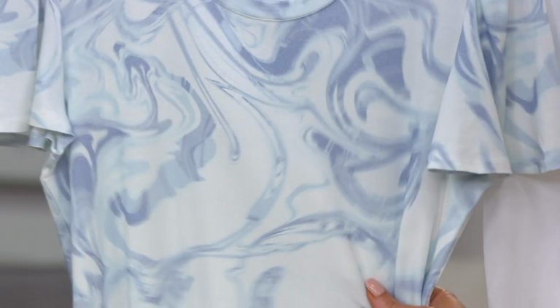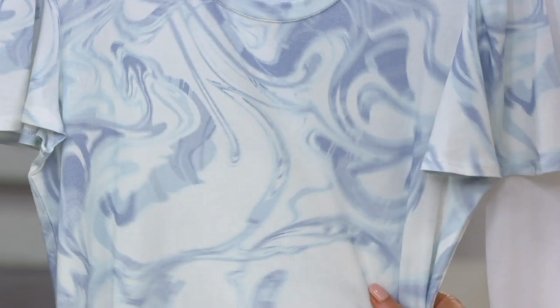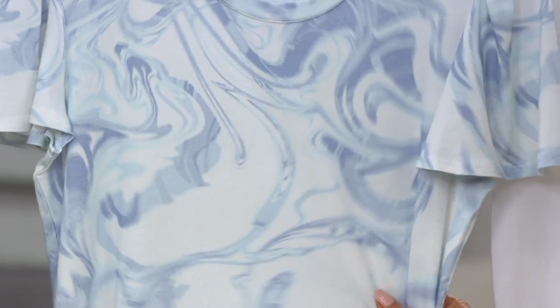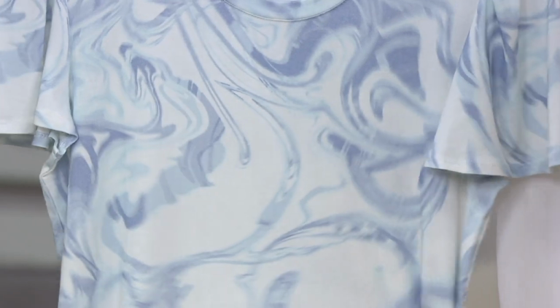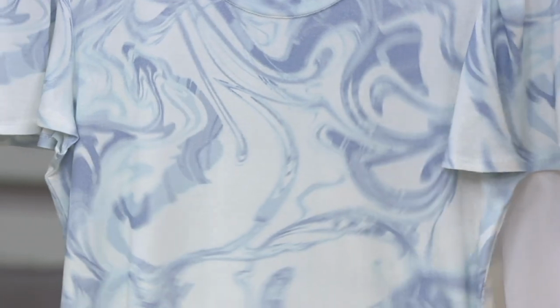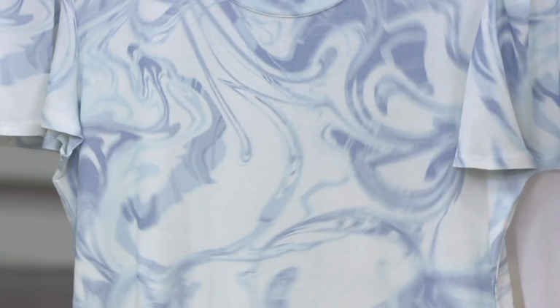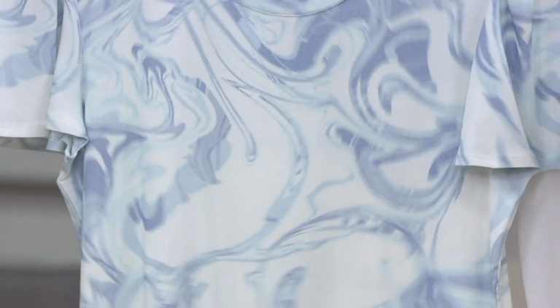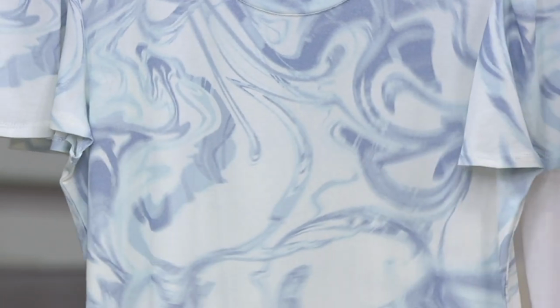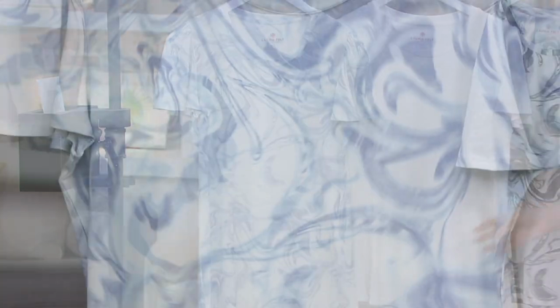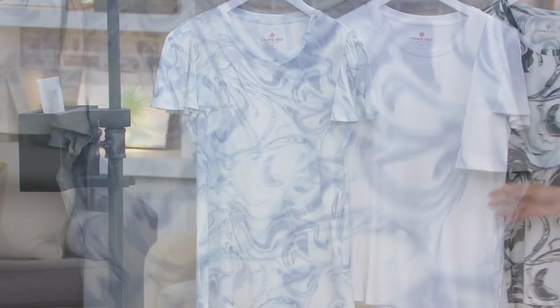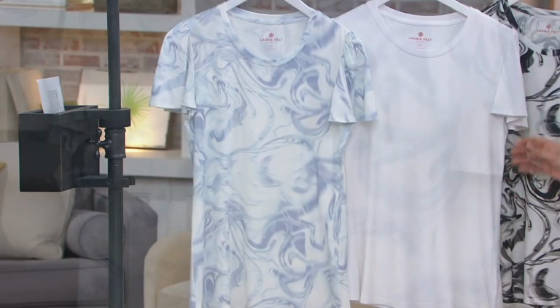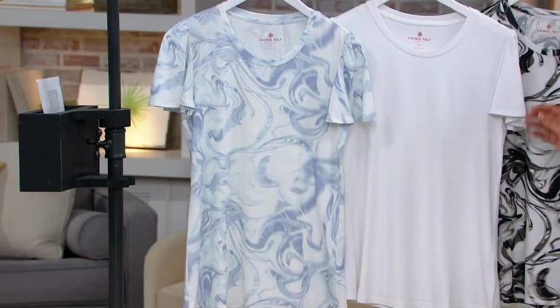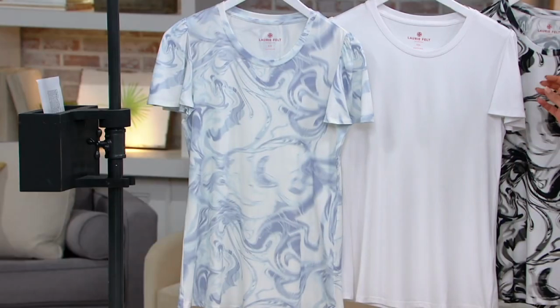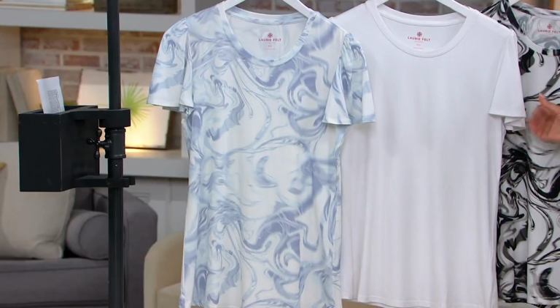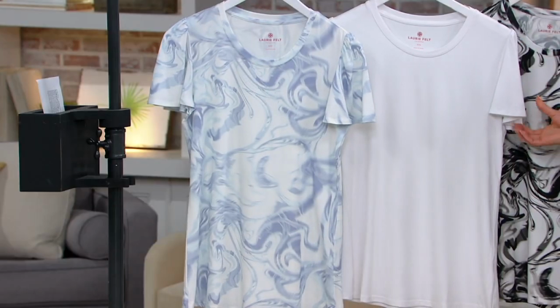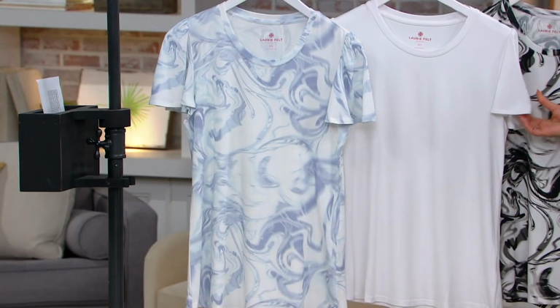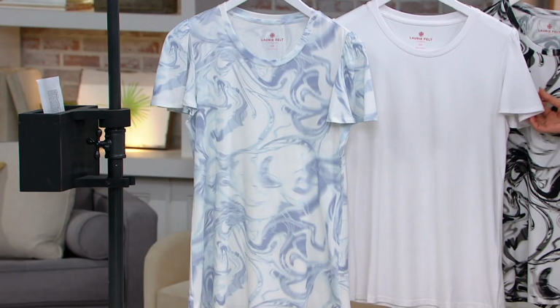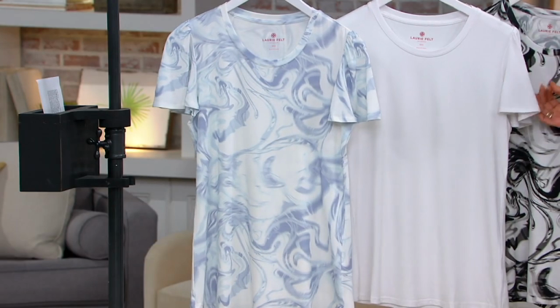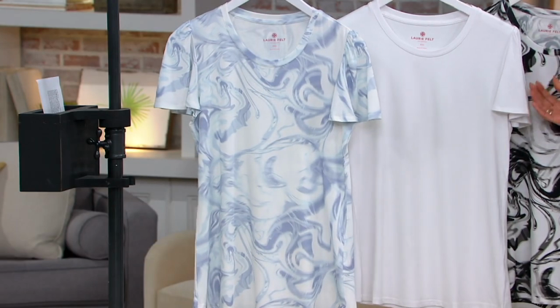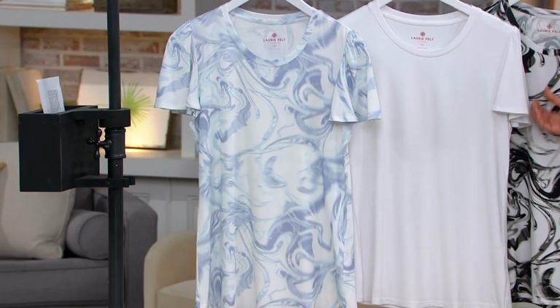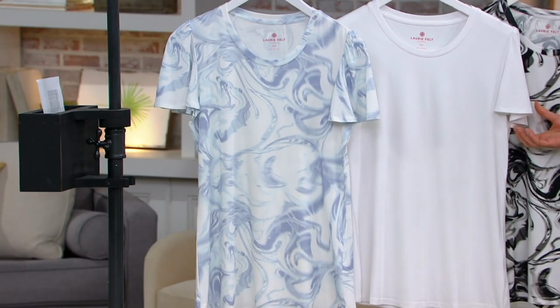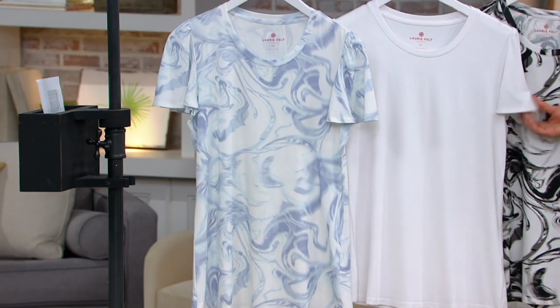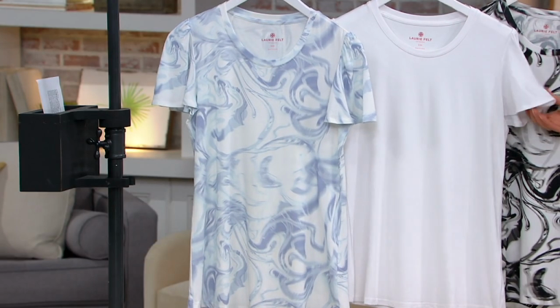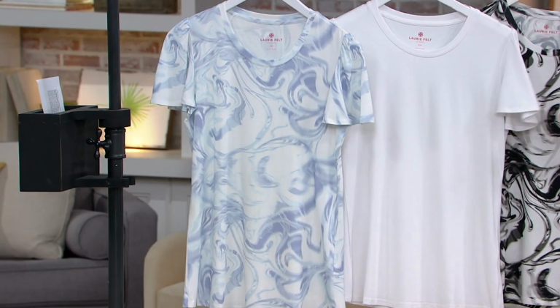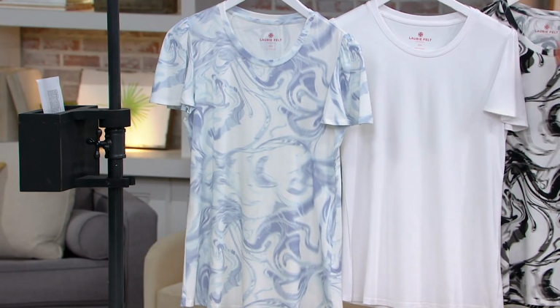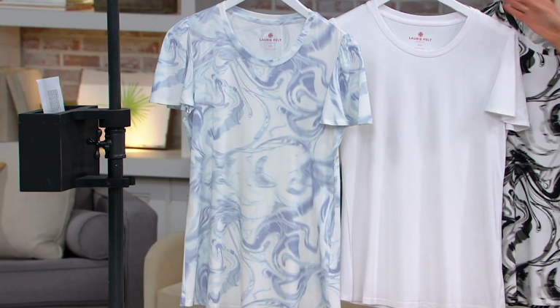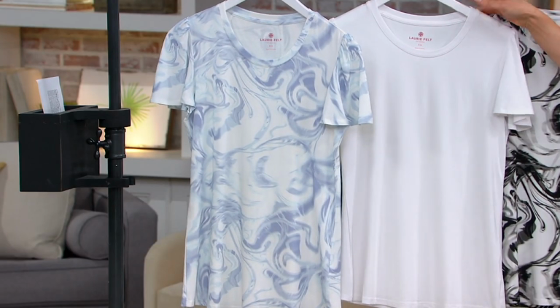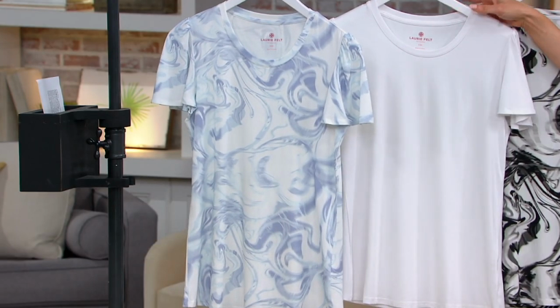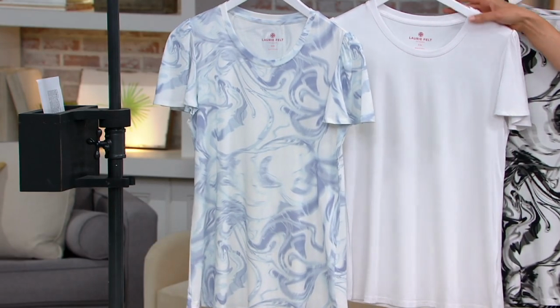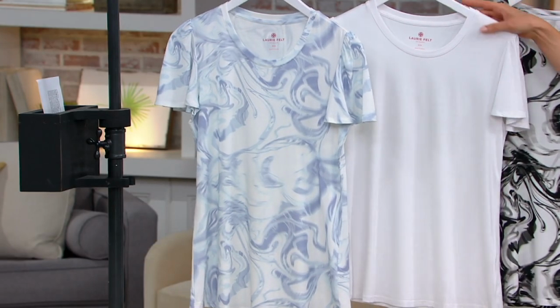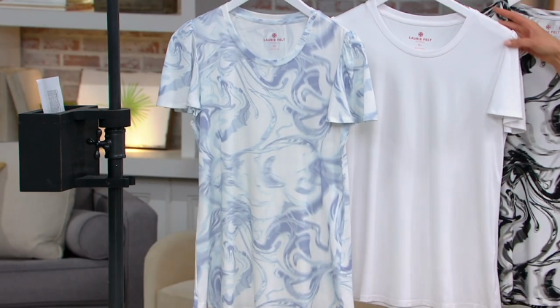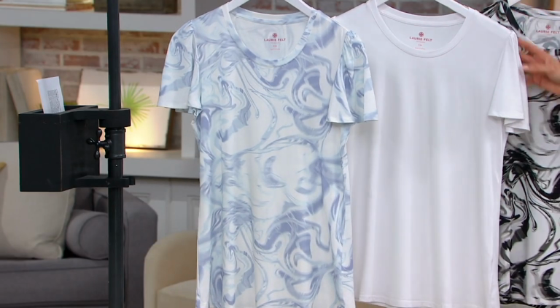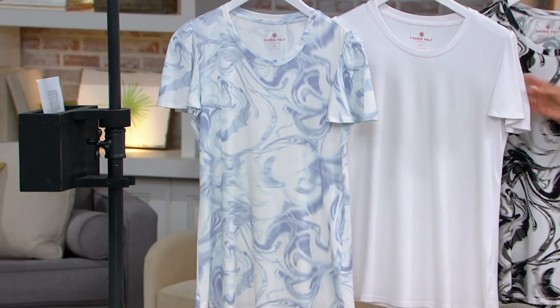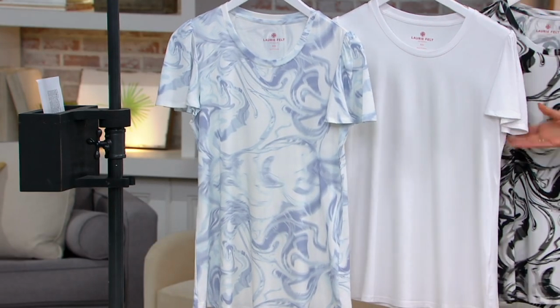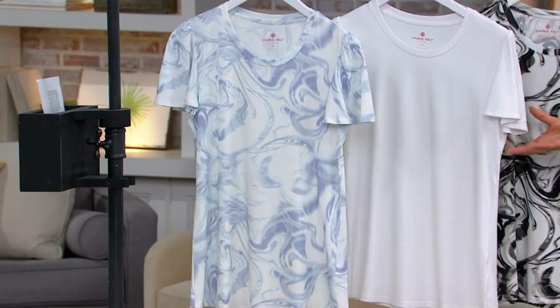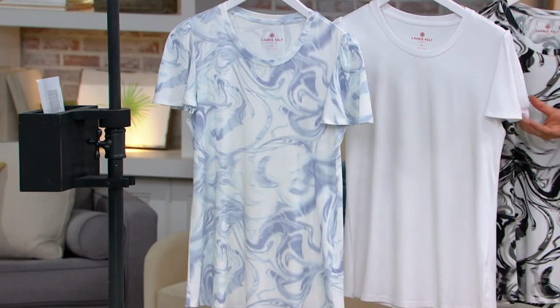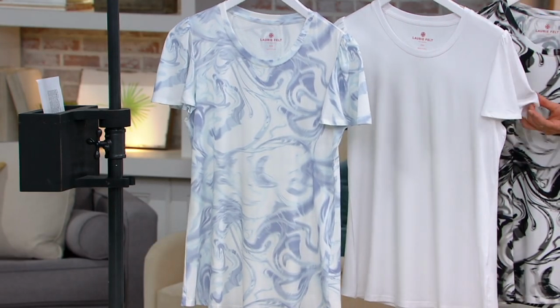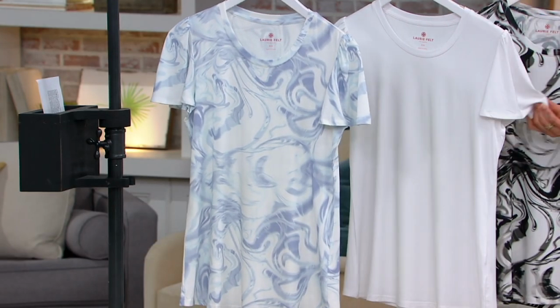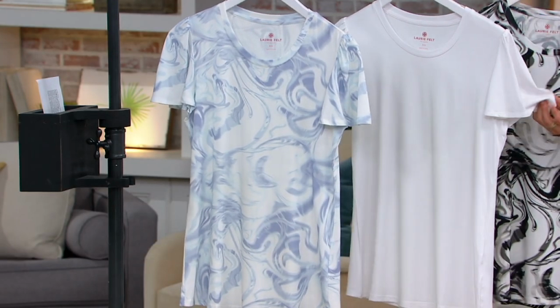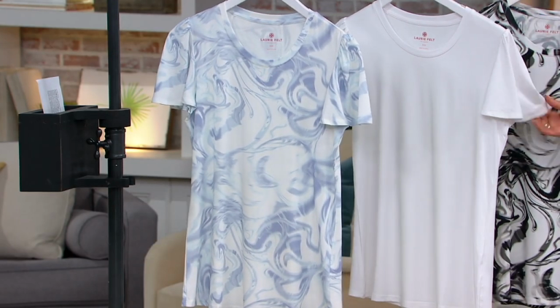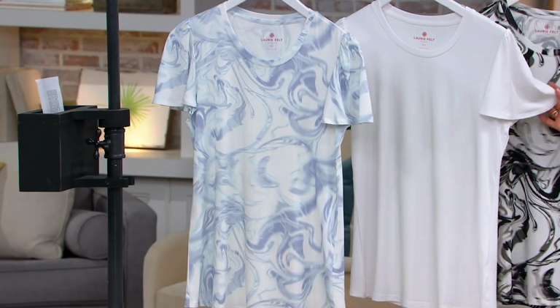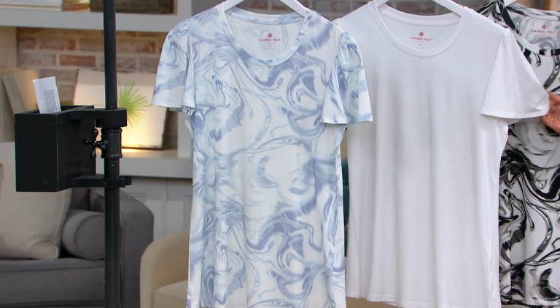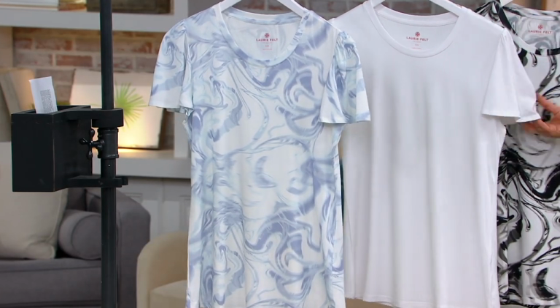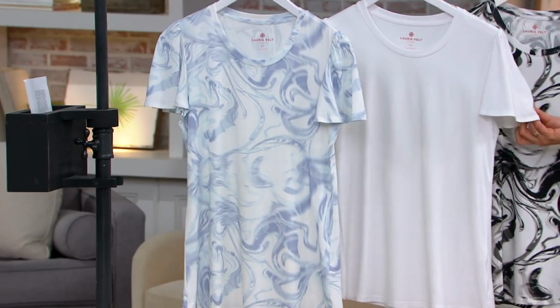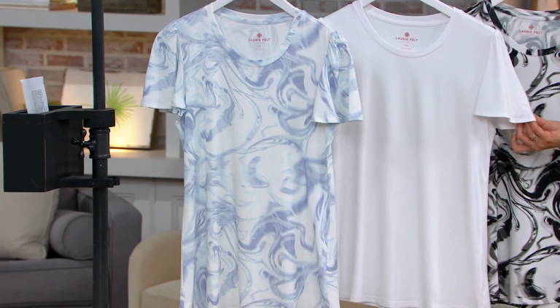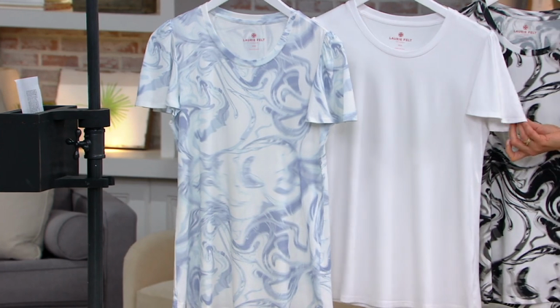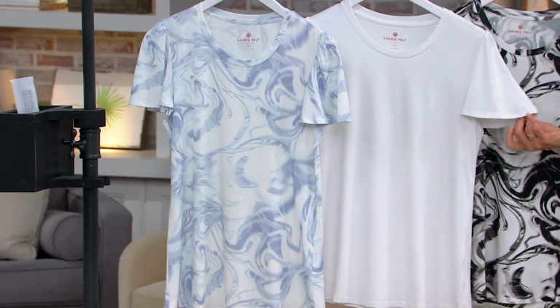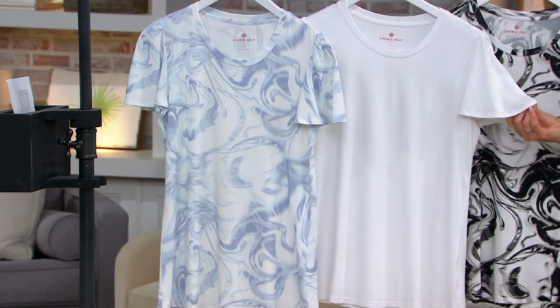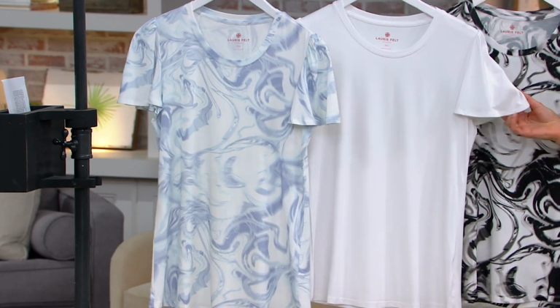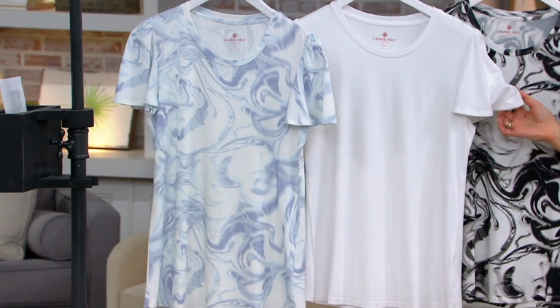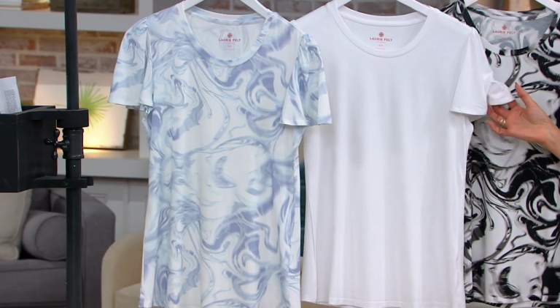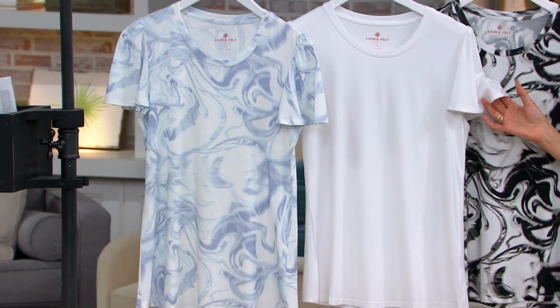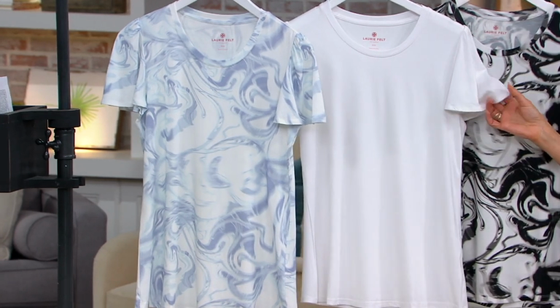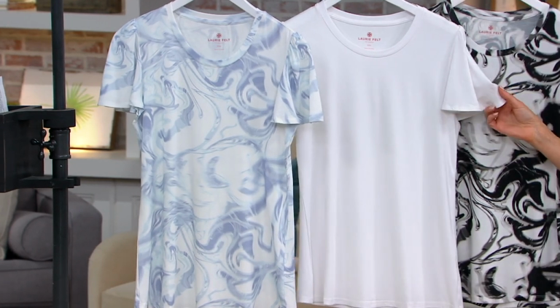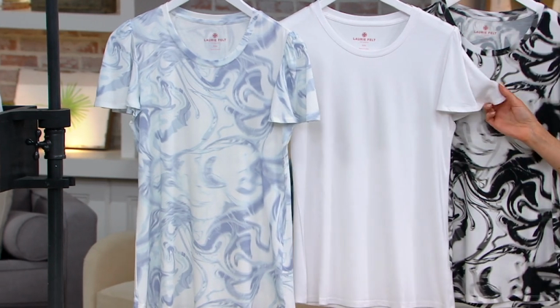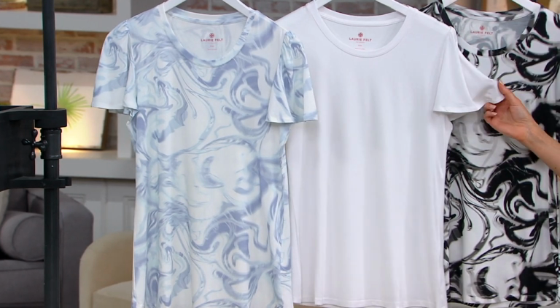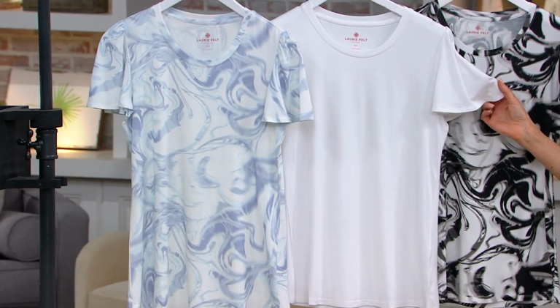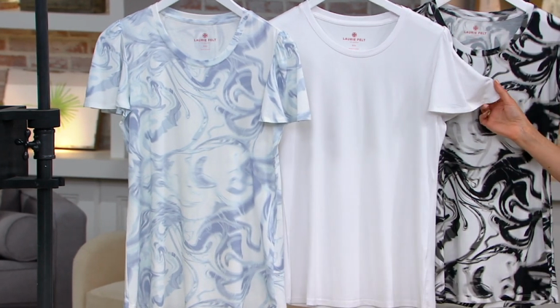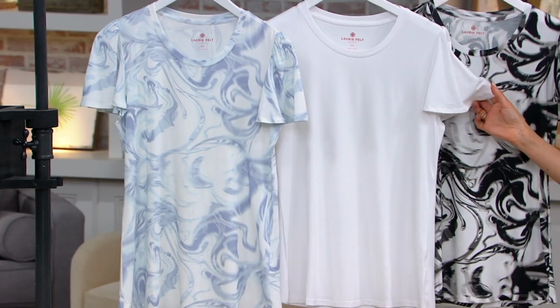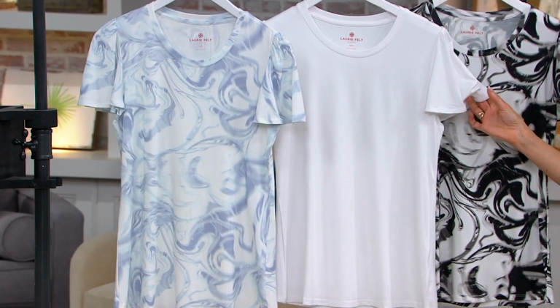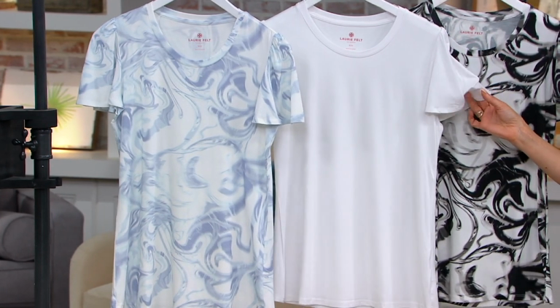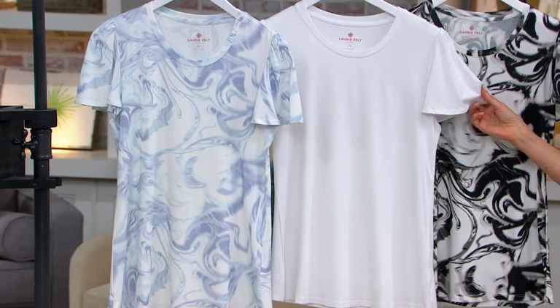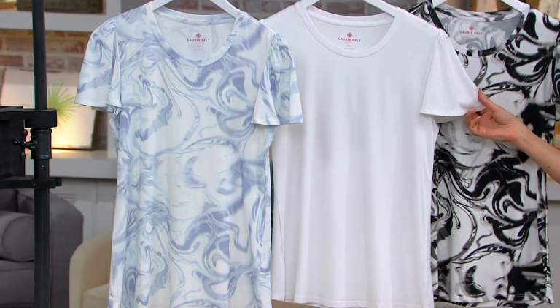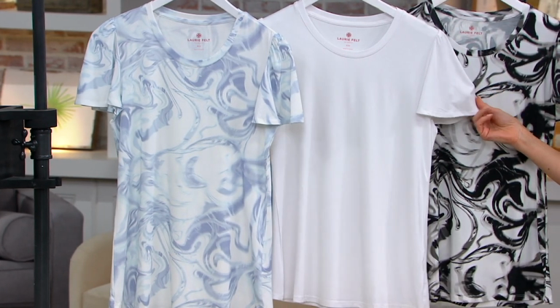Here's your blue marble. We have it in a perfect white. This is how we should be updating our white t-shirt — something that feels special and different.